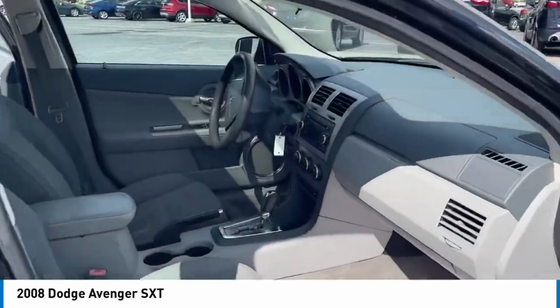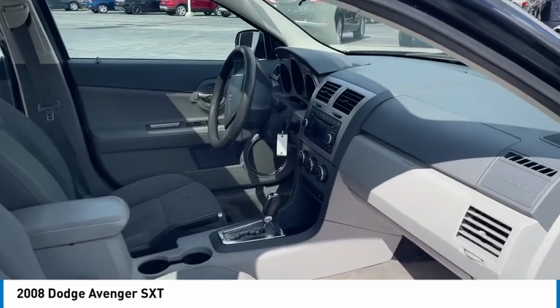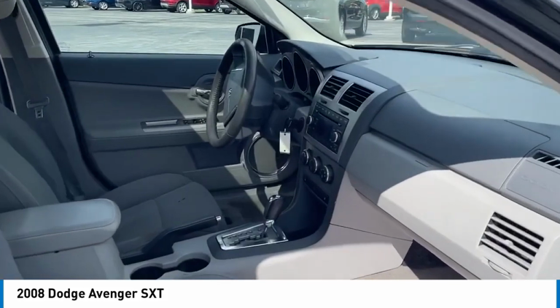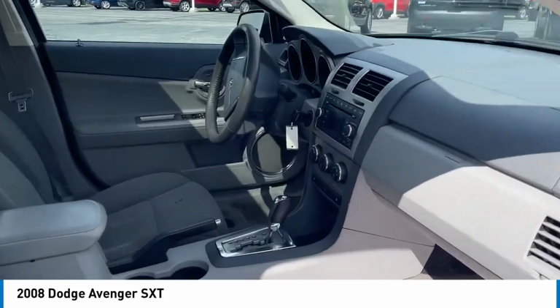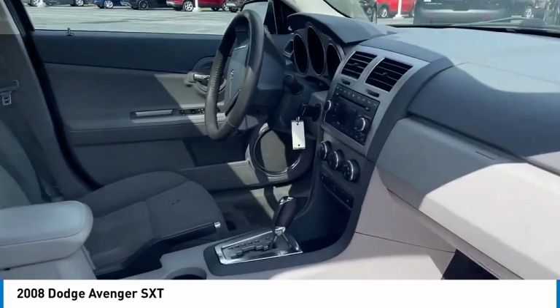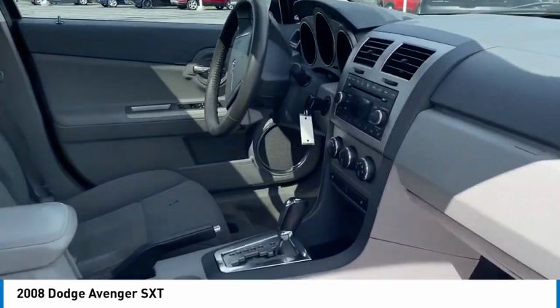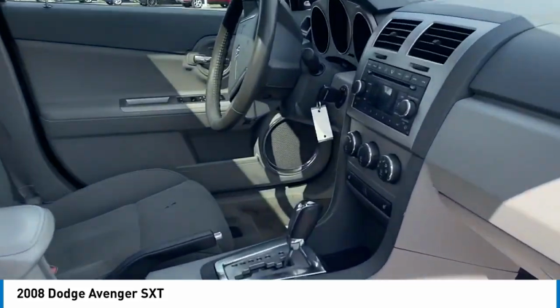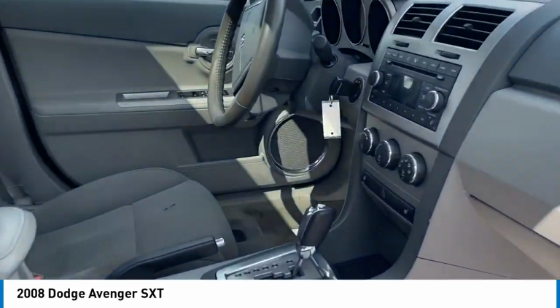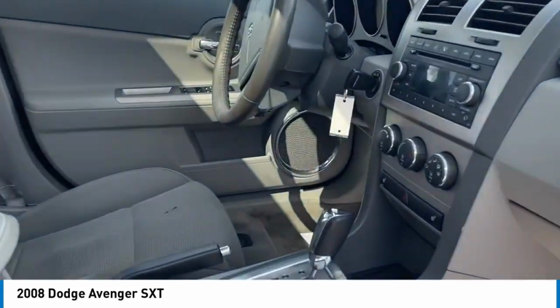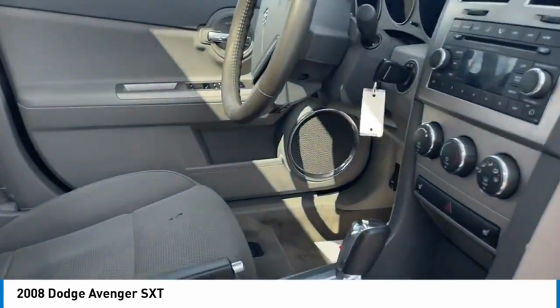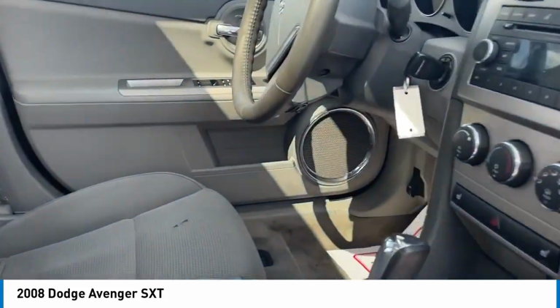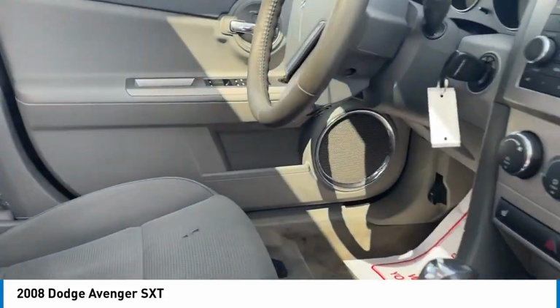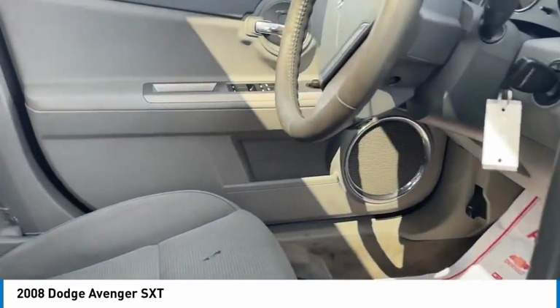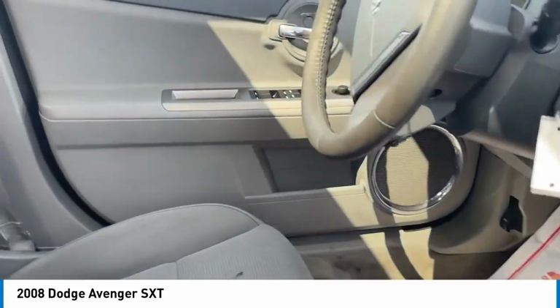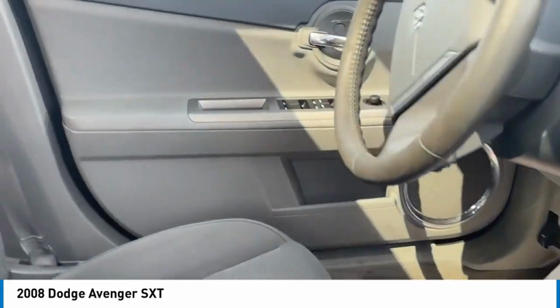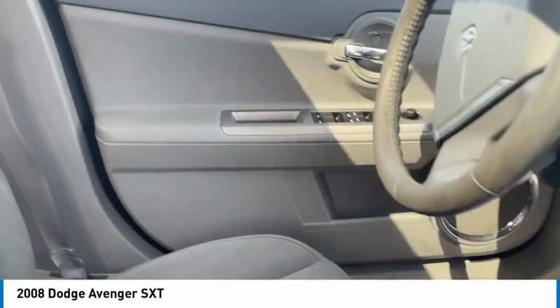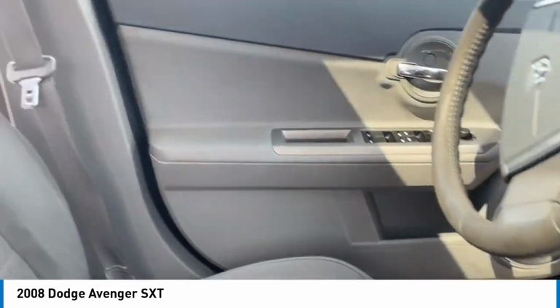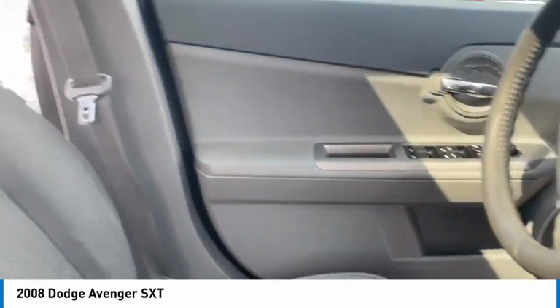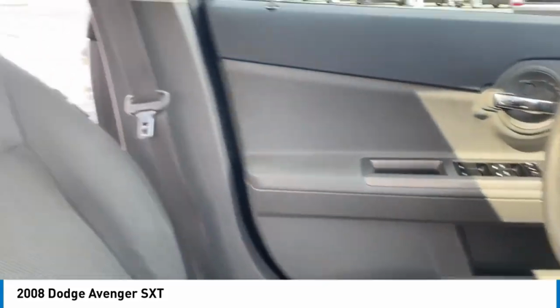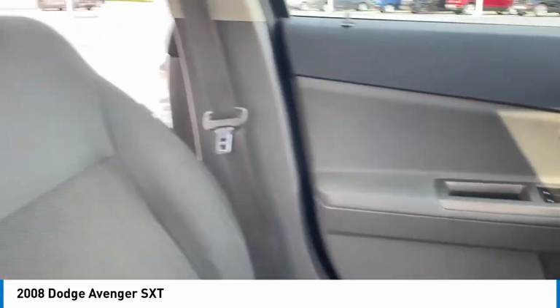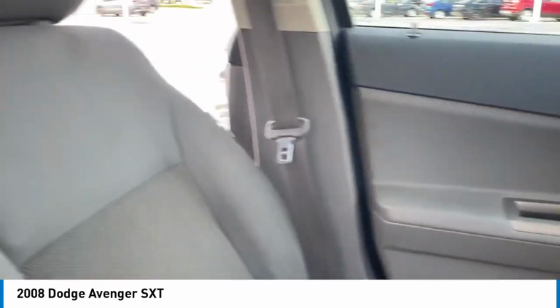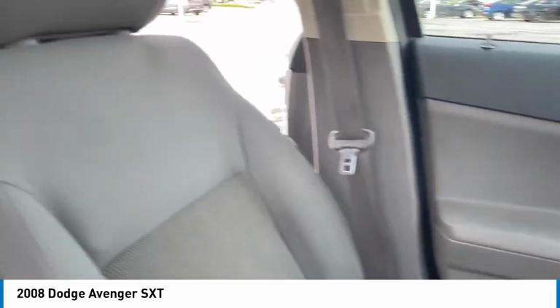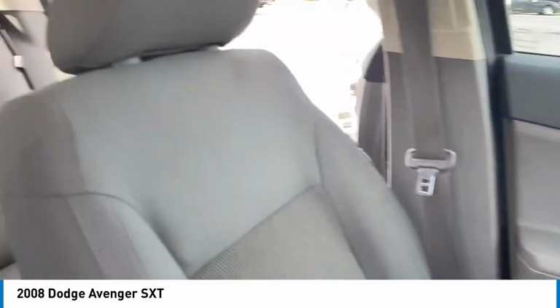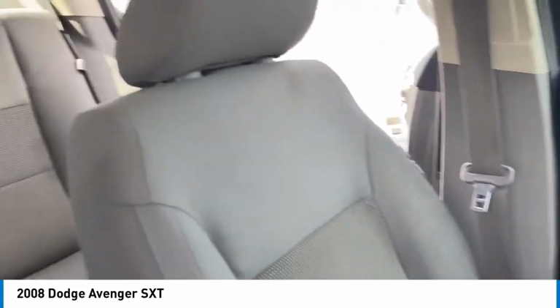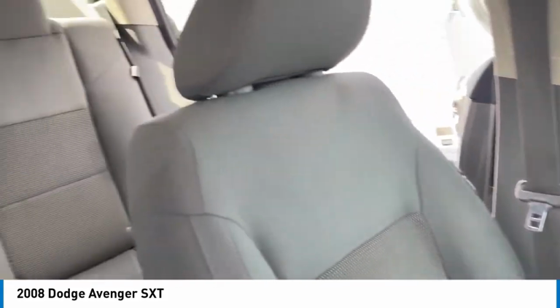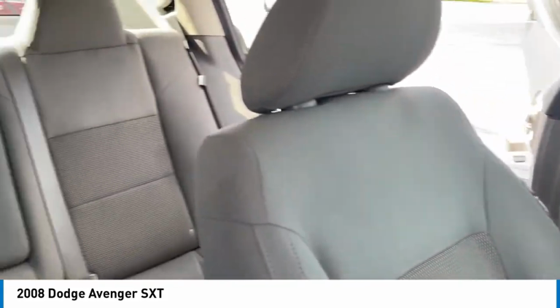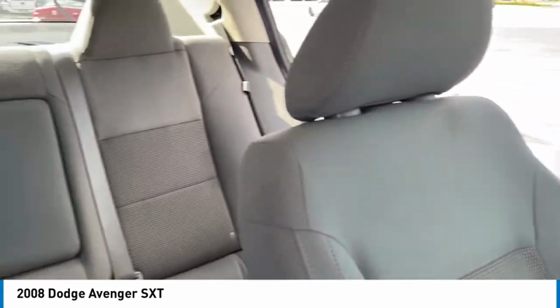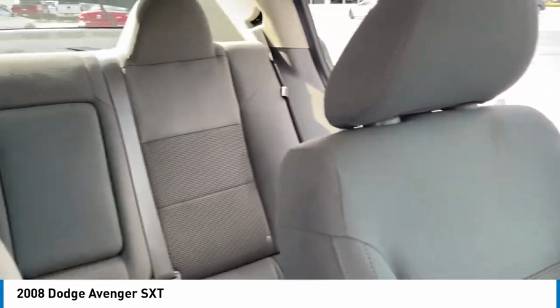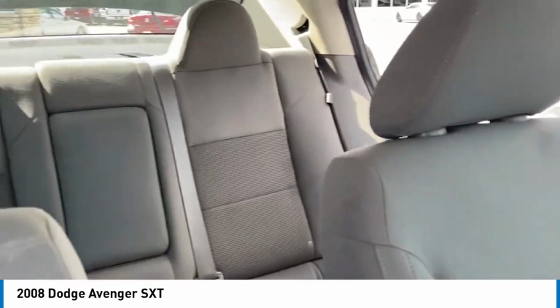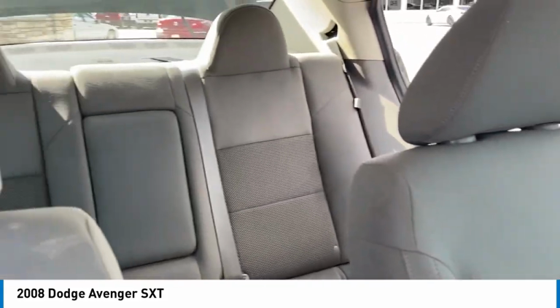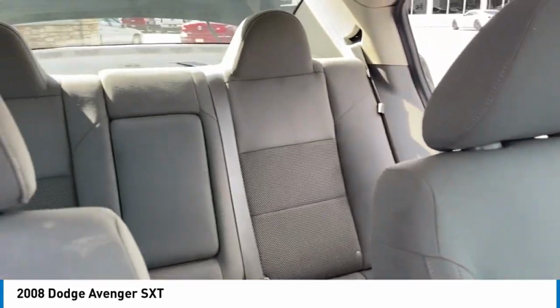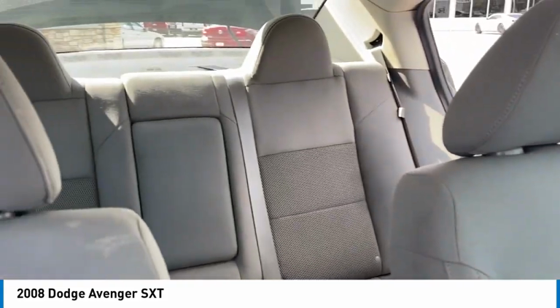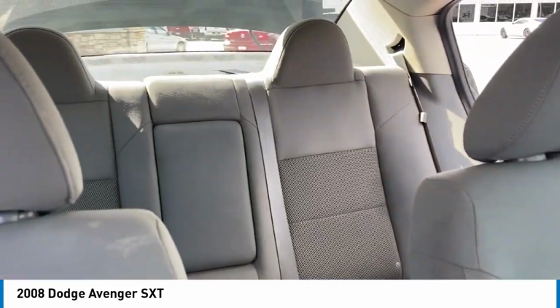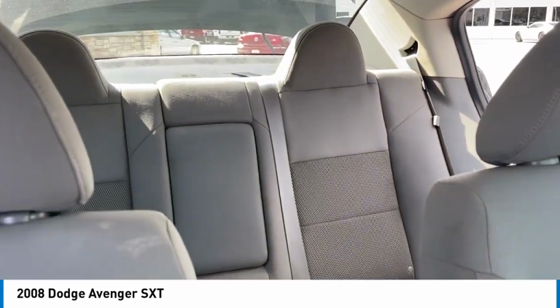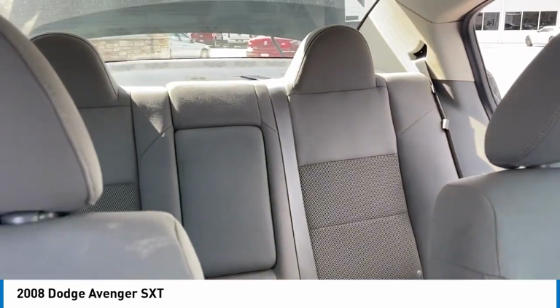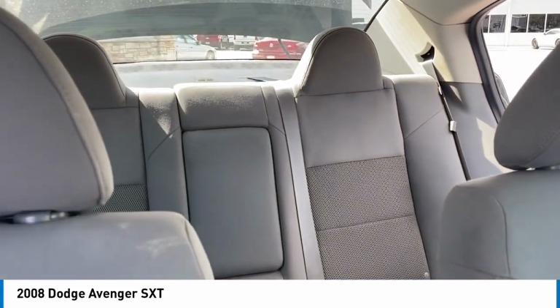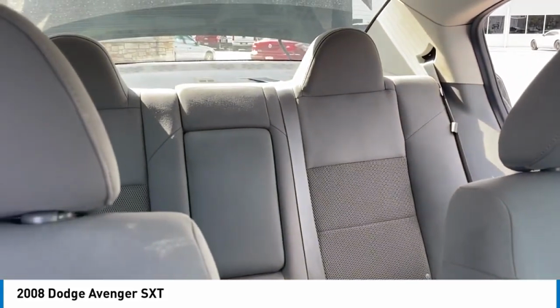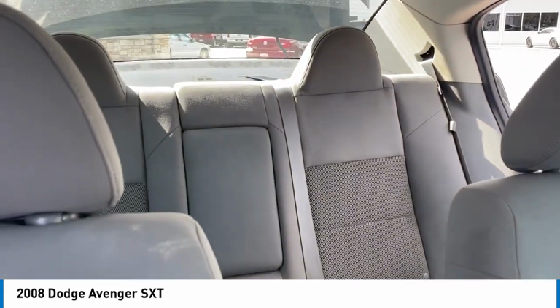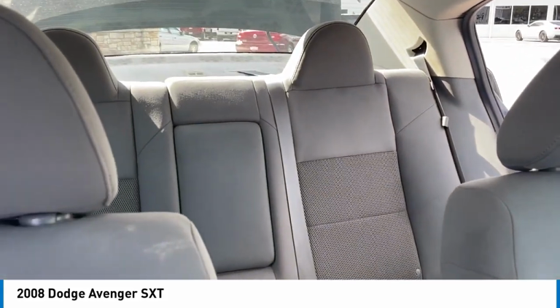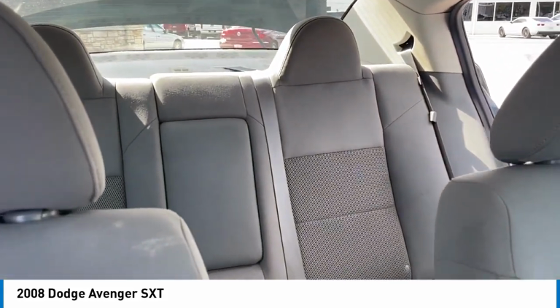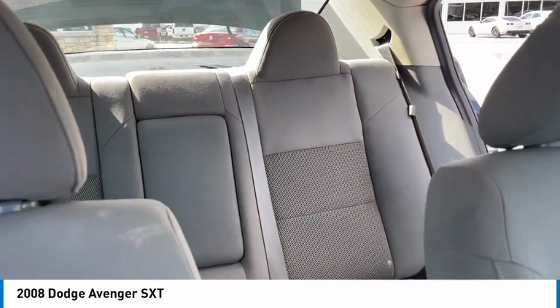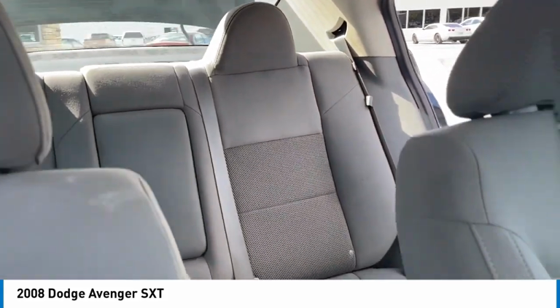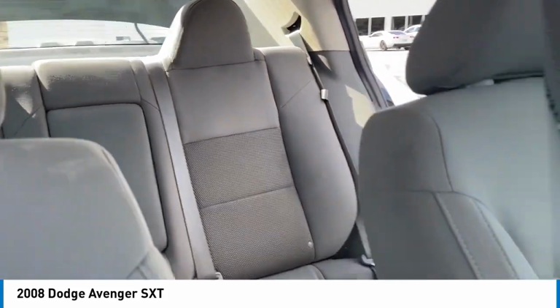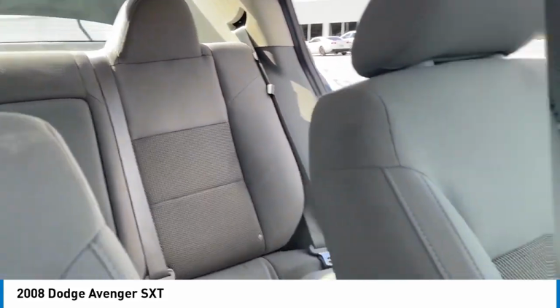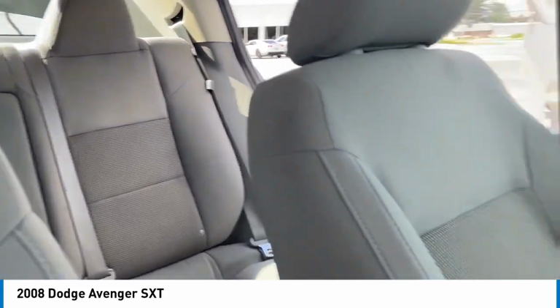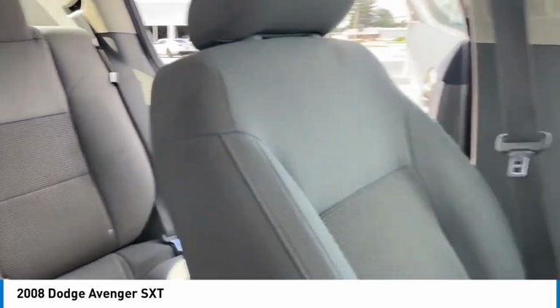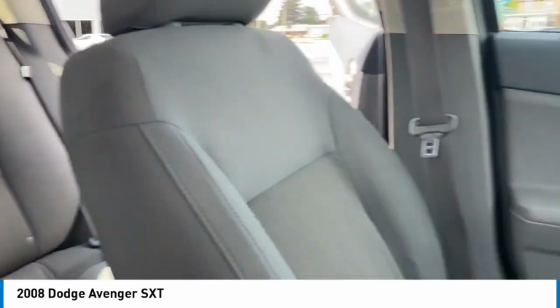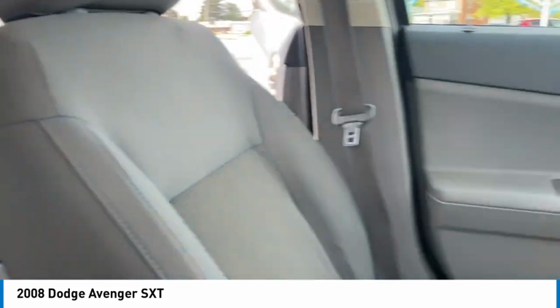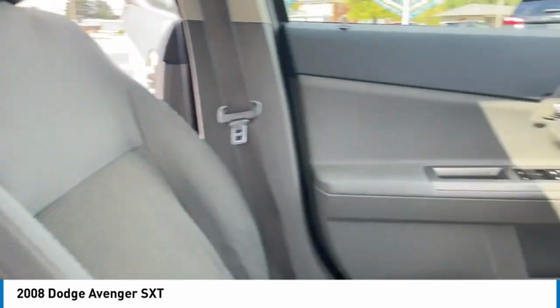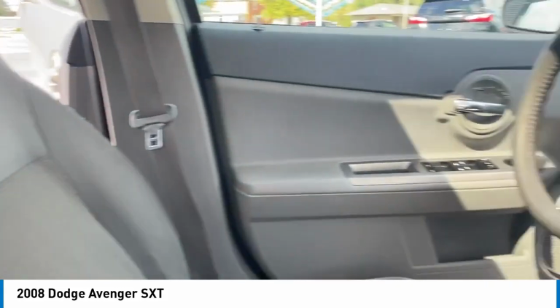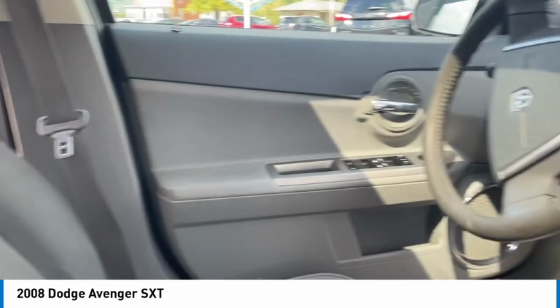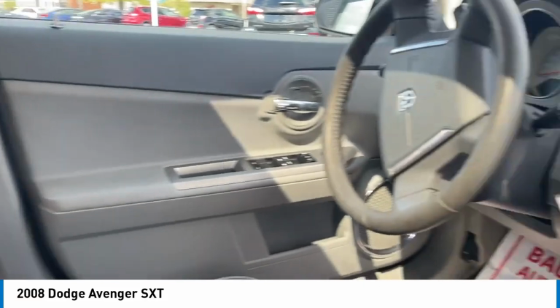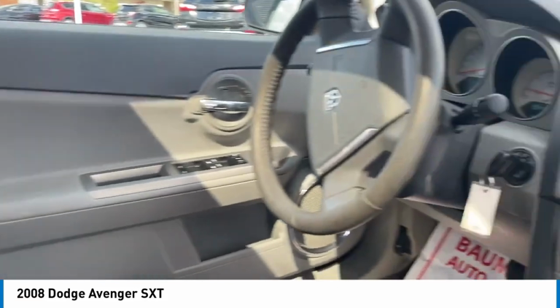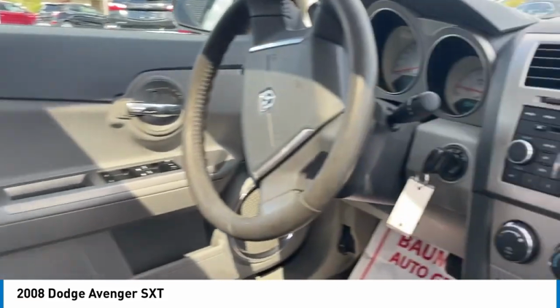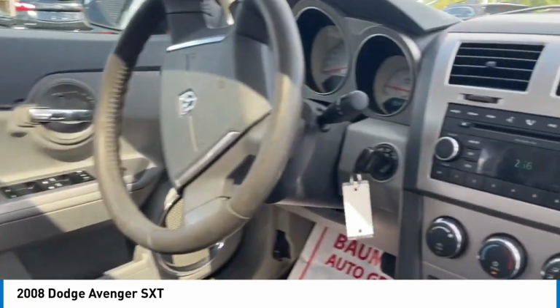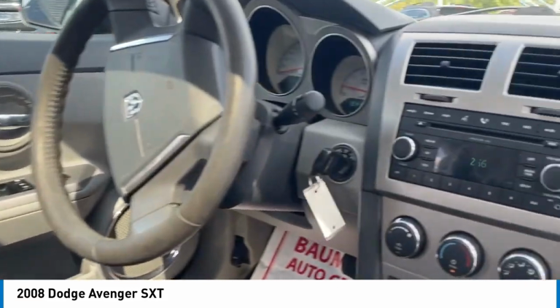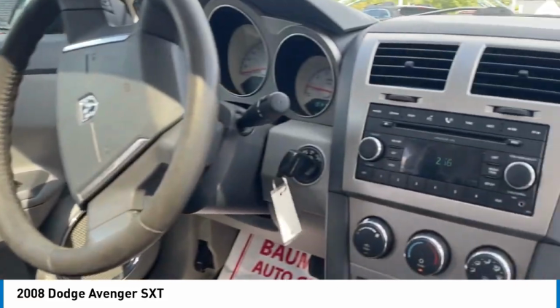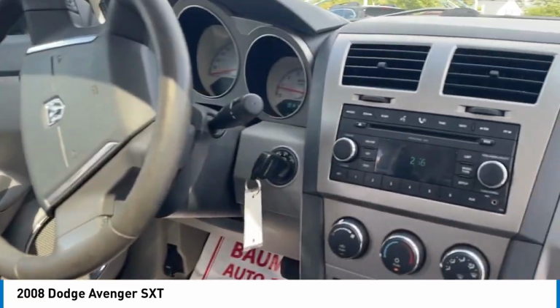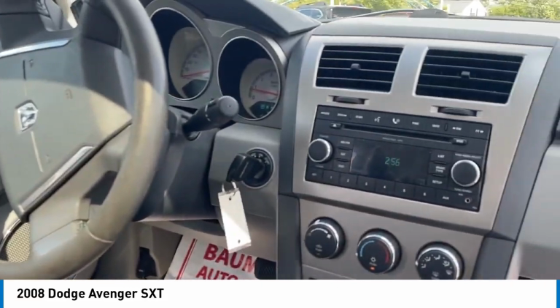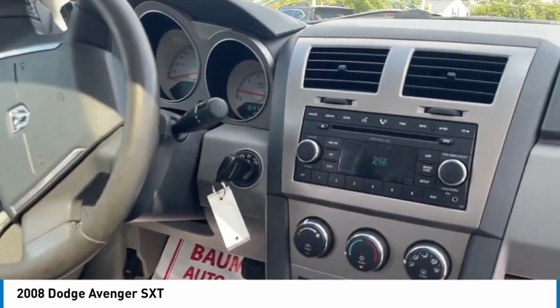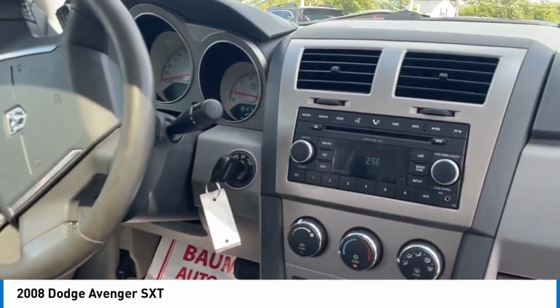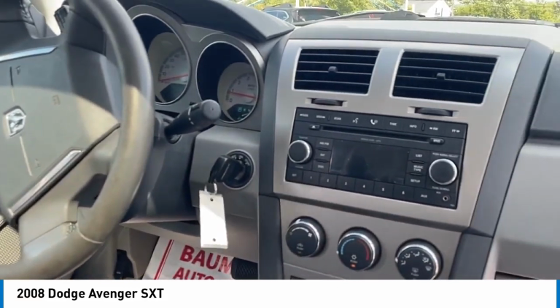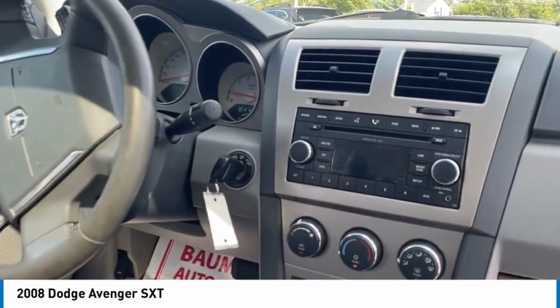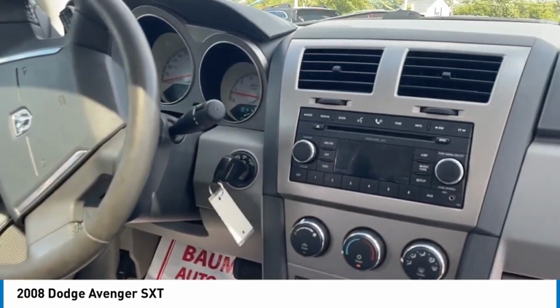Surprisingly roomy — with the Avenger you can have the sporty looking car you want and still get the storage space you need.